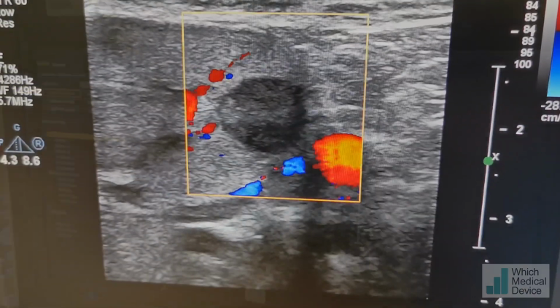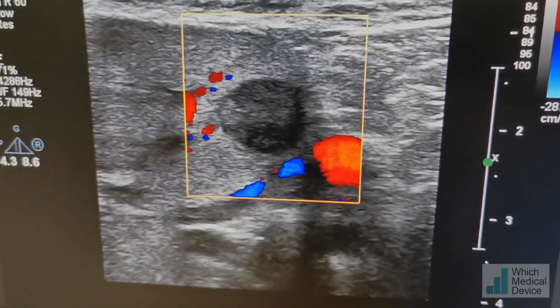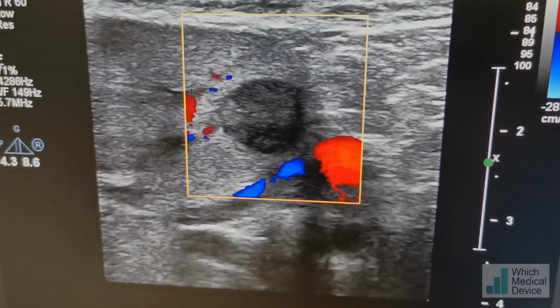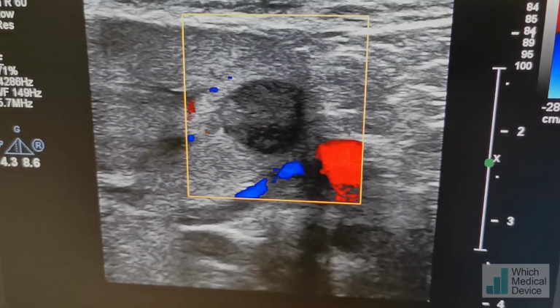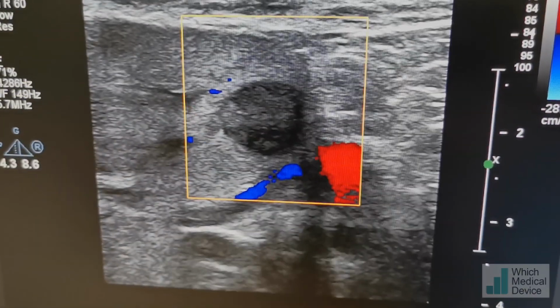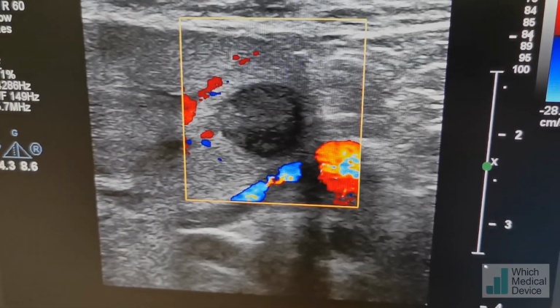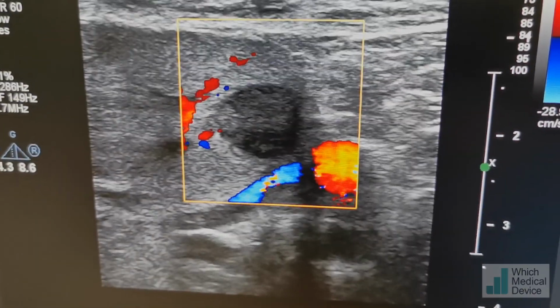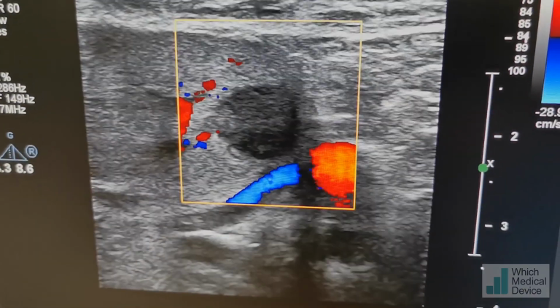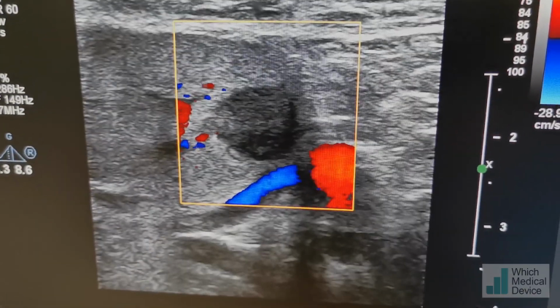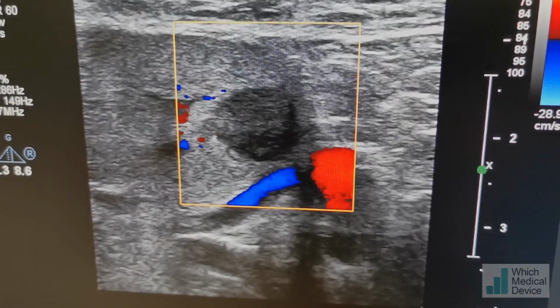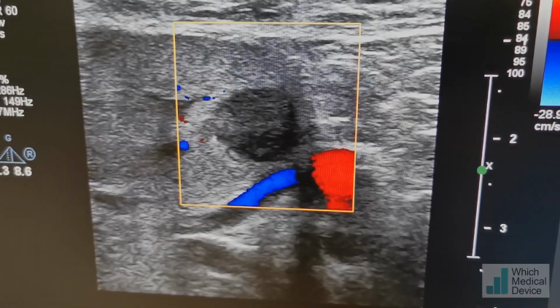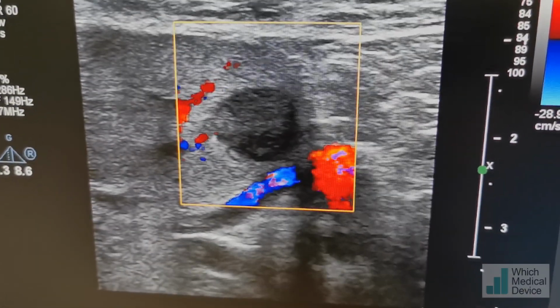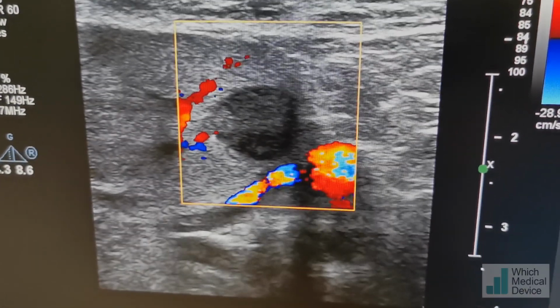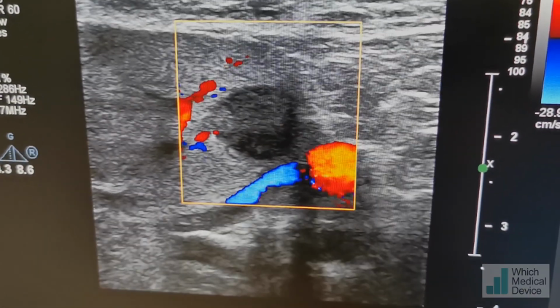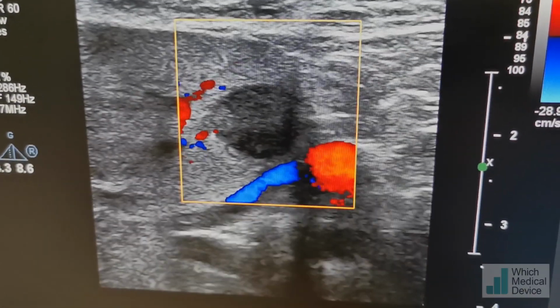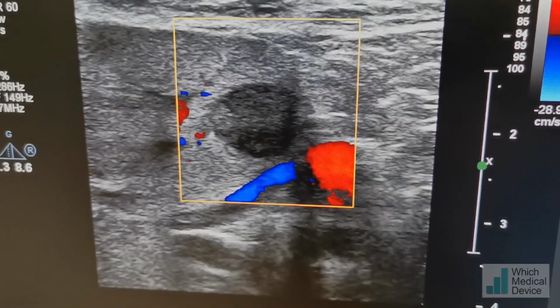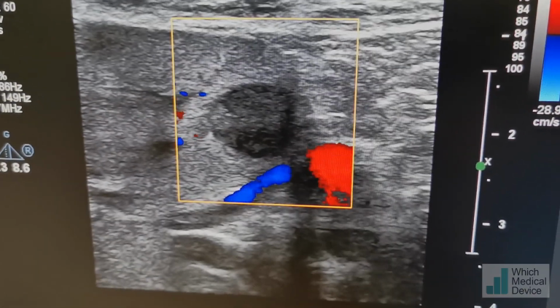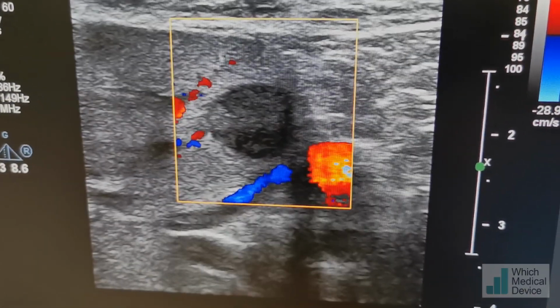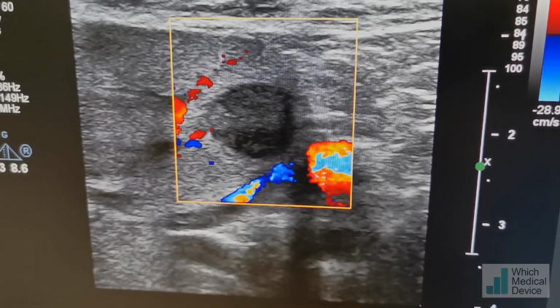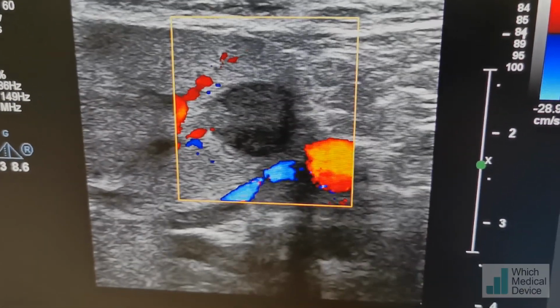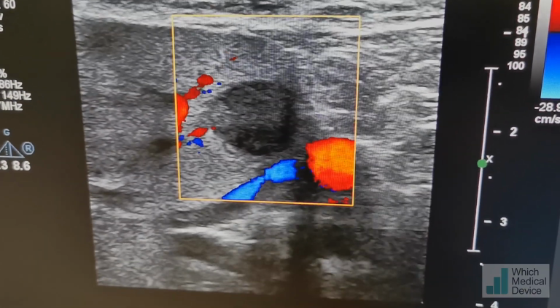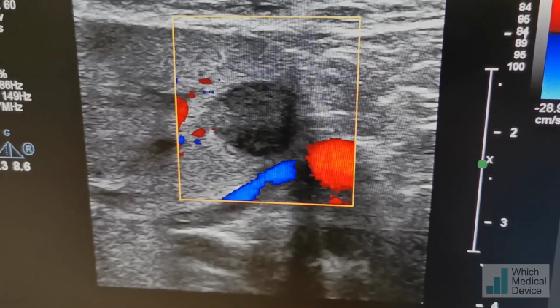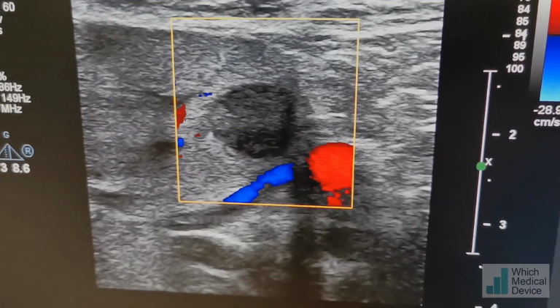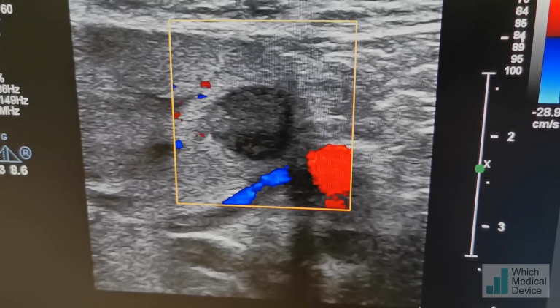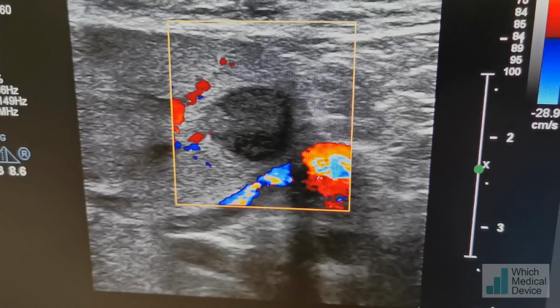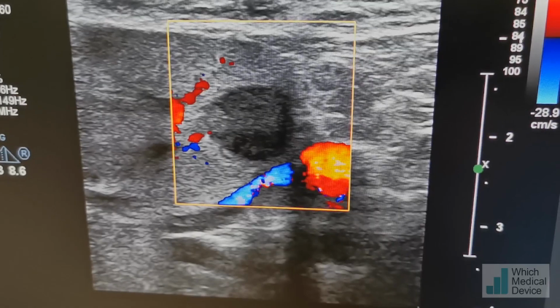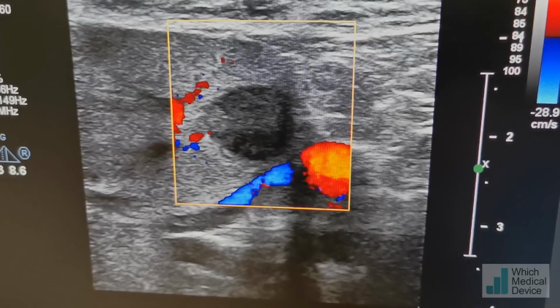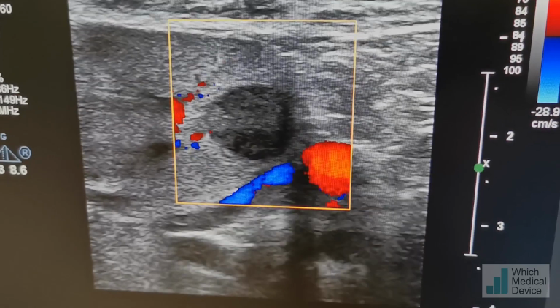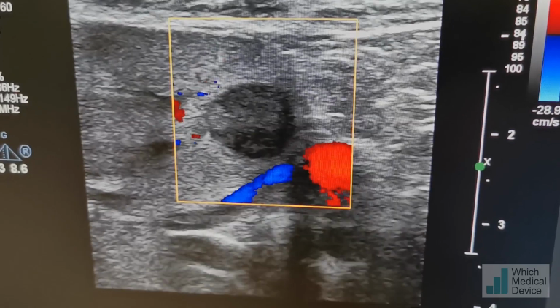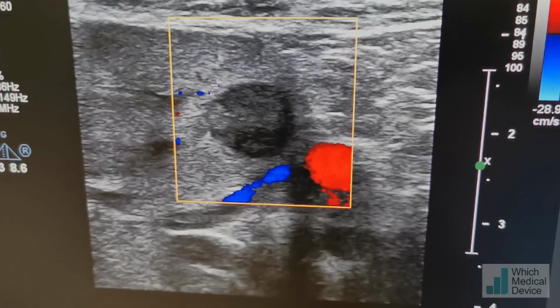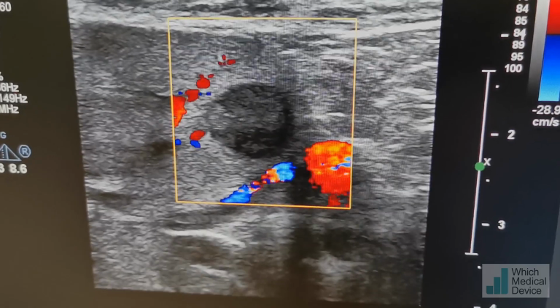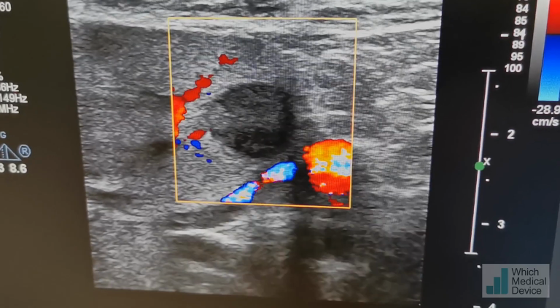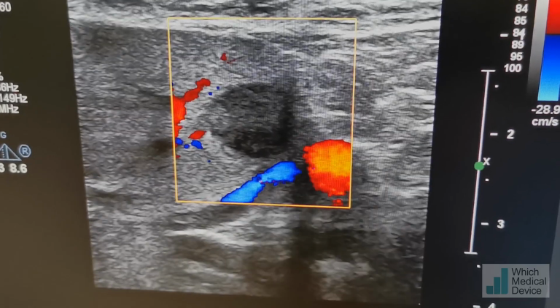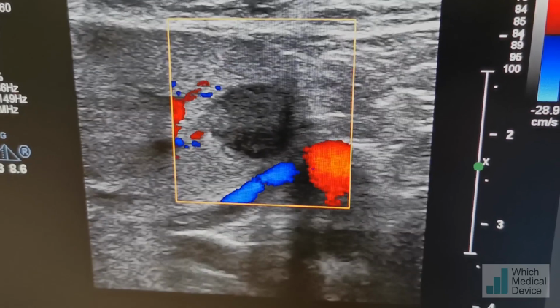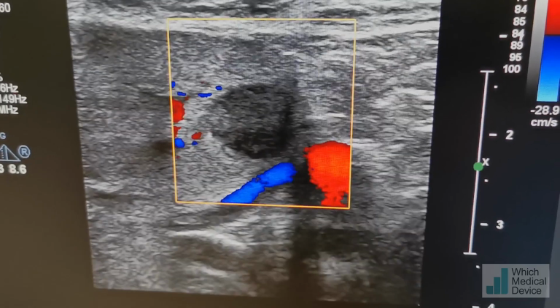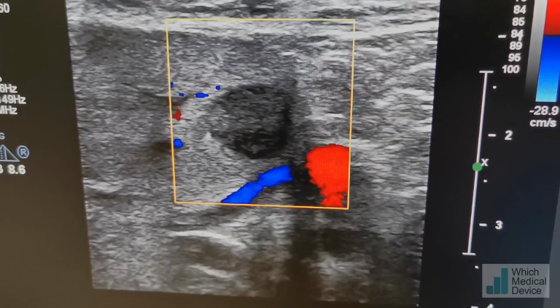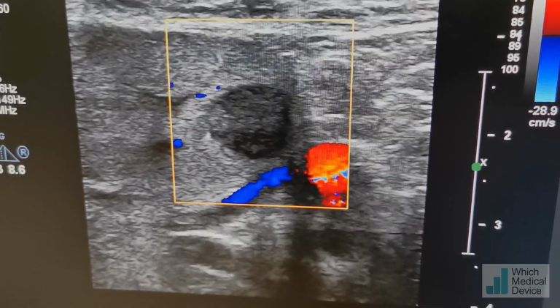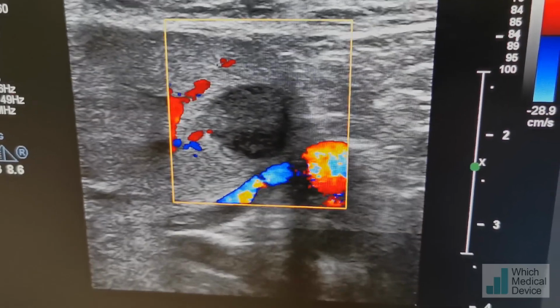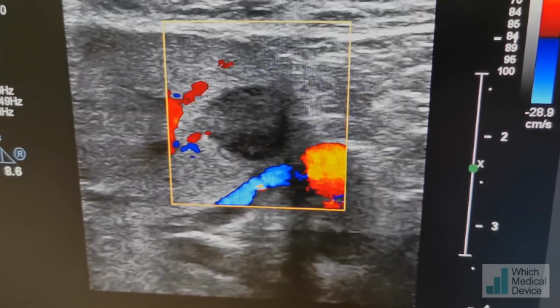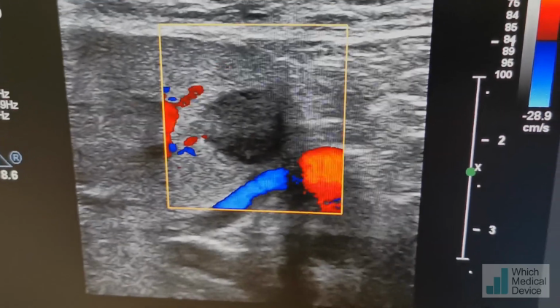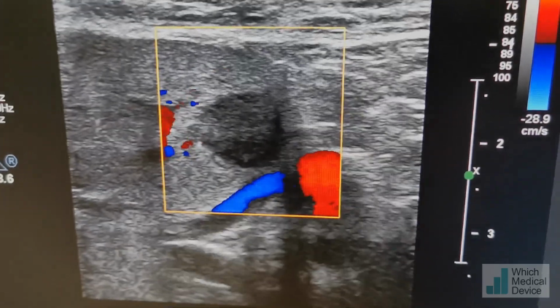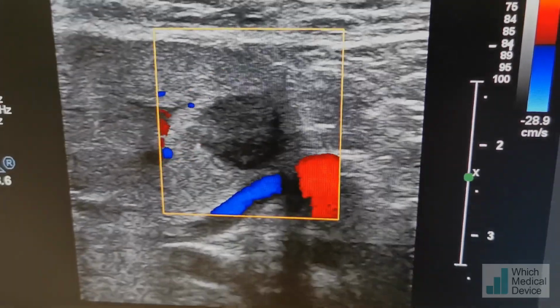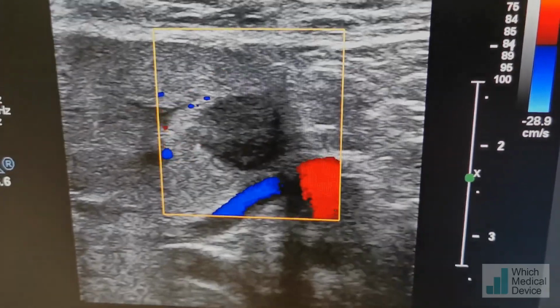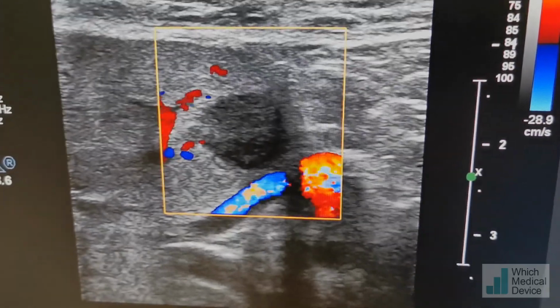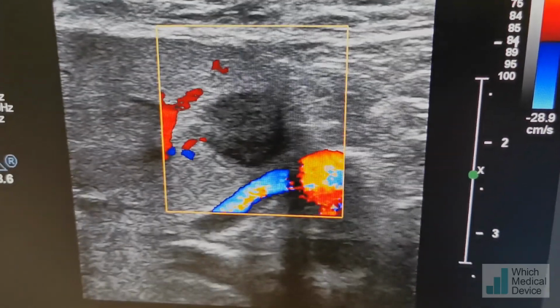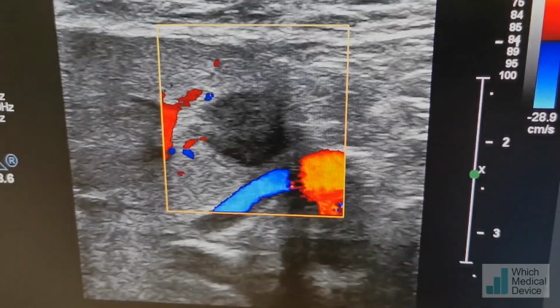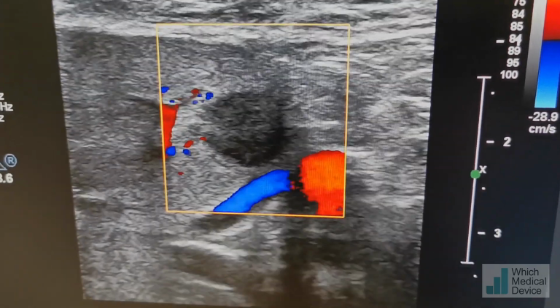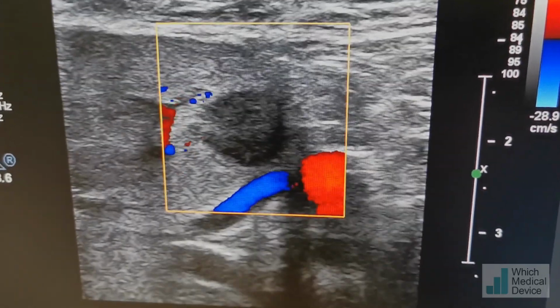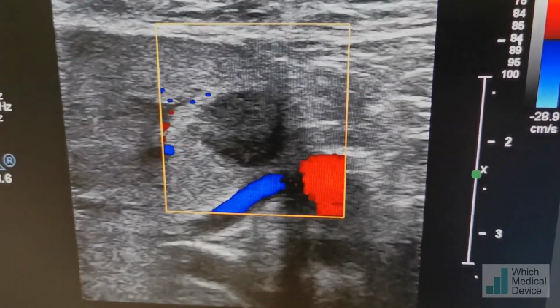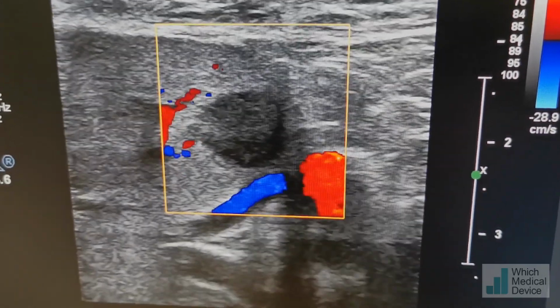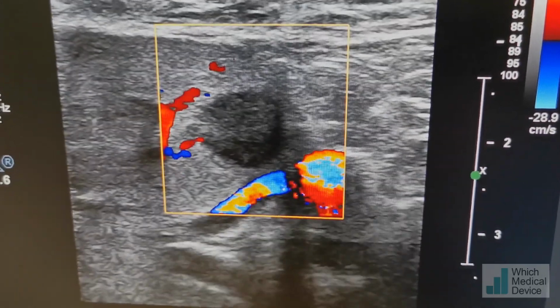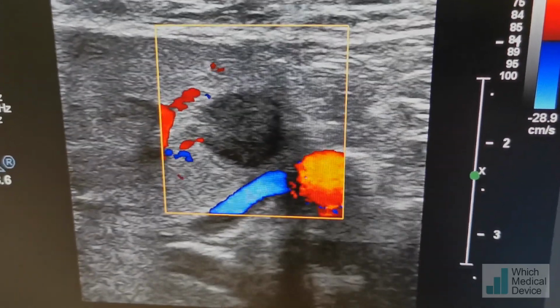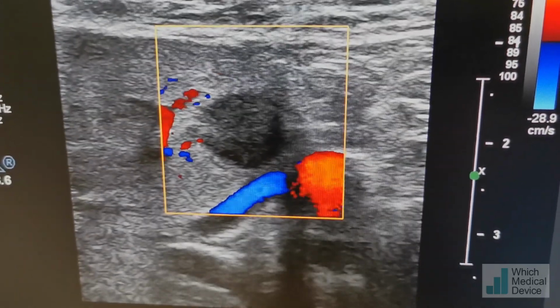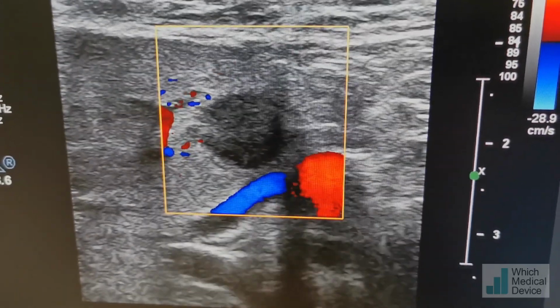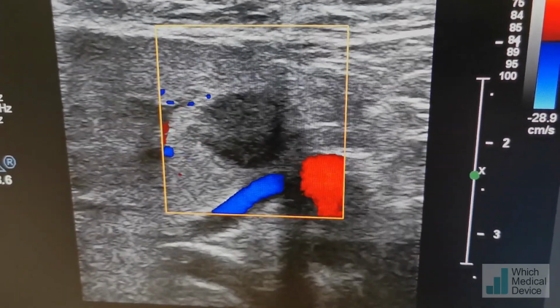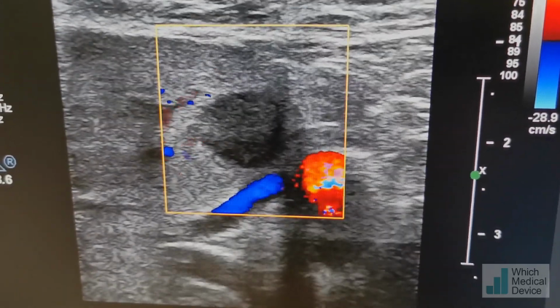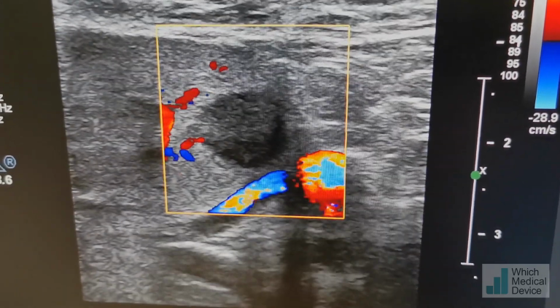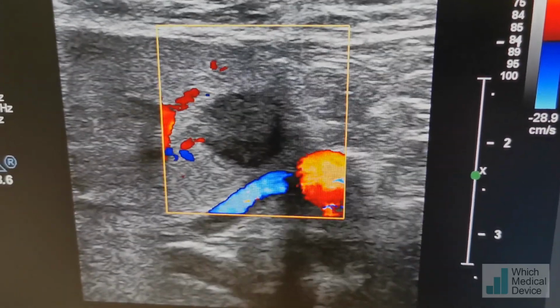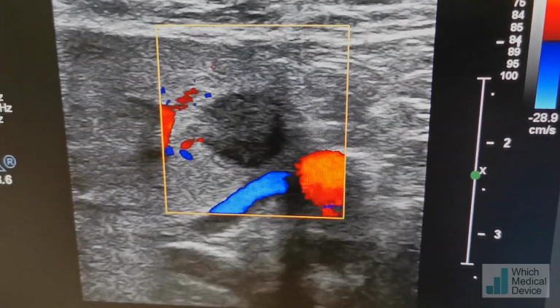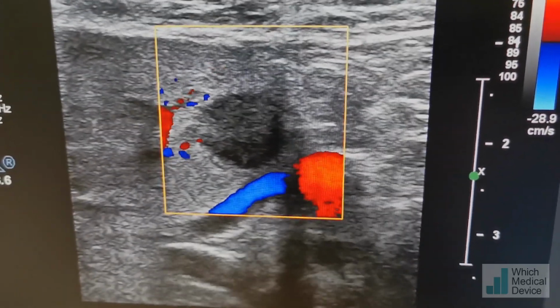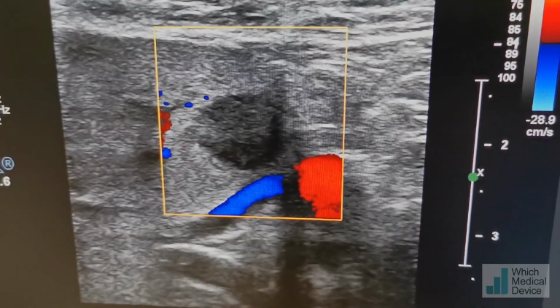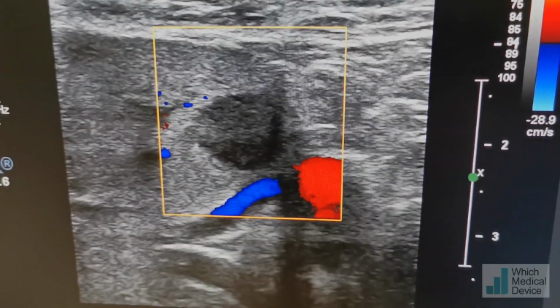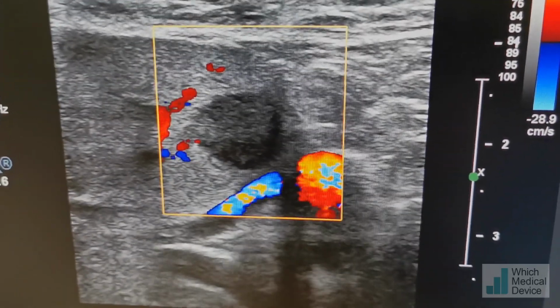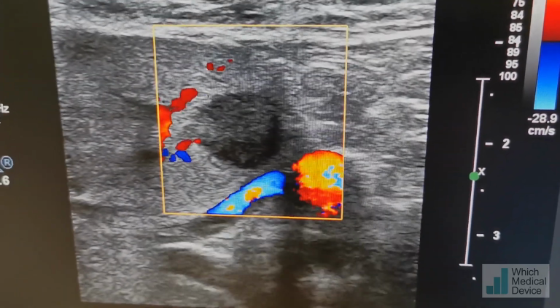Here we can see it on the linear probe and you can see the vessel right next to it quite nicely. We may actually do the ablation using the linear probe.